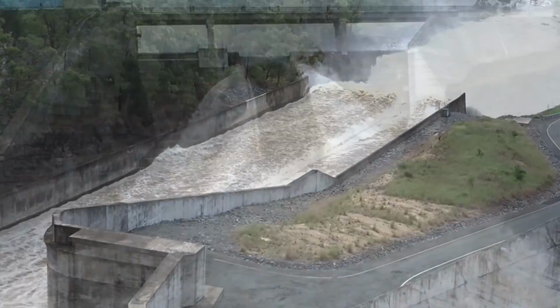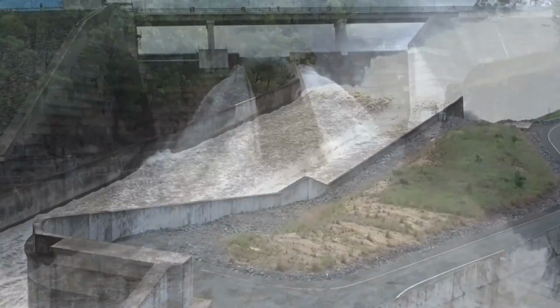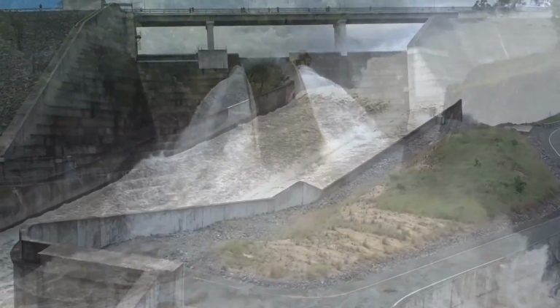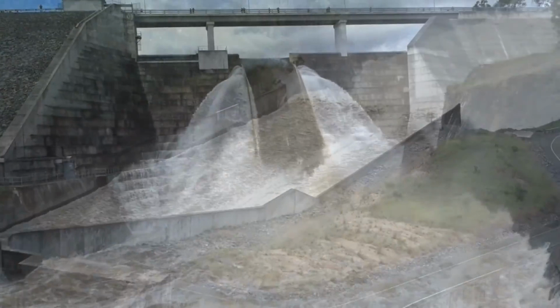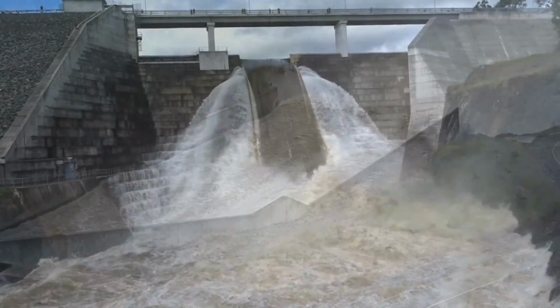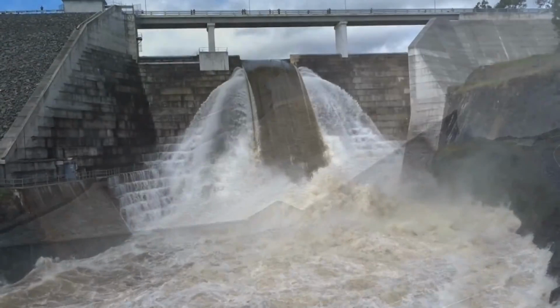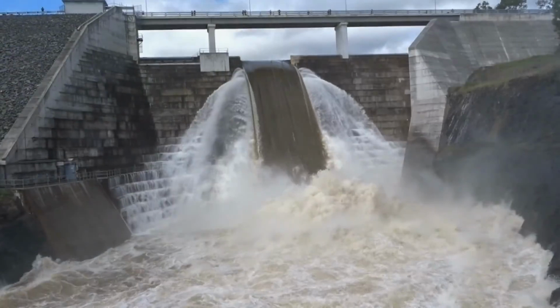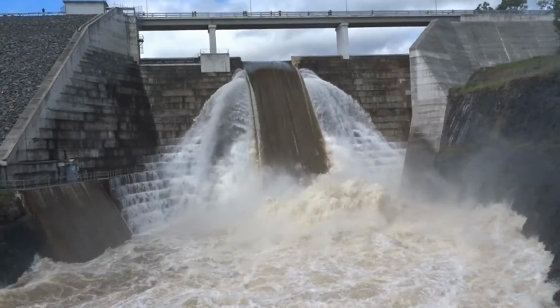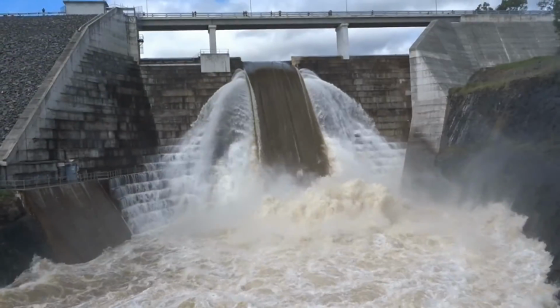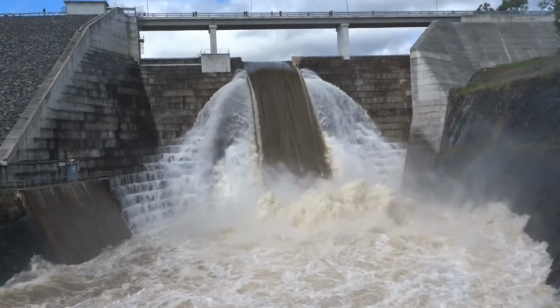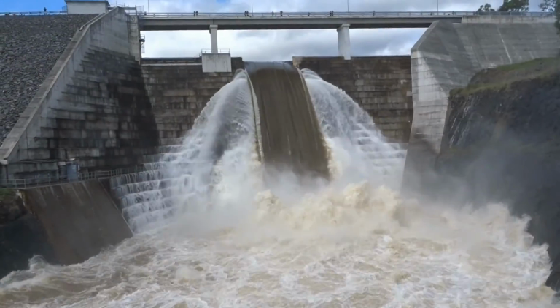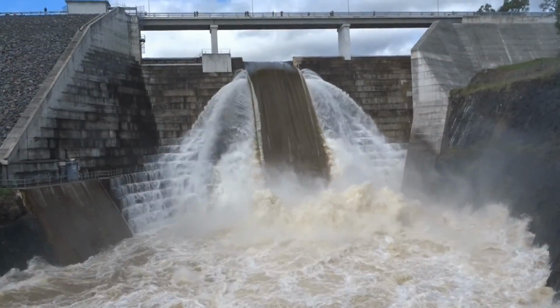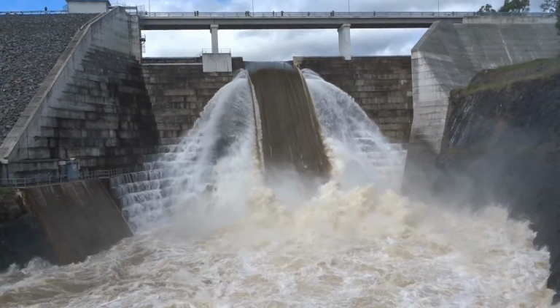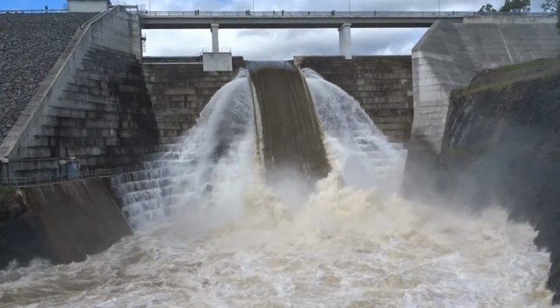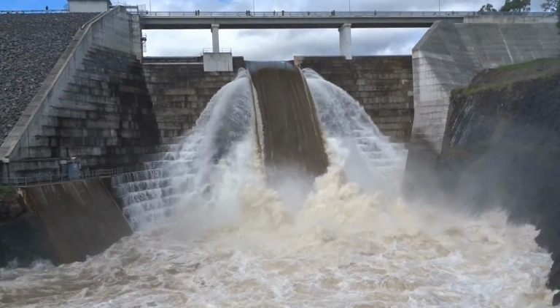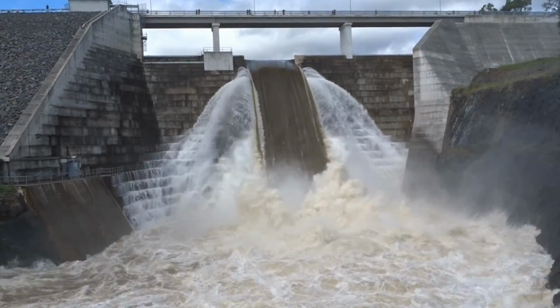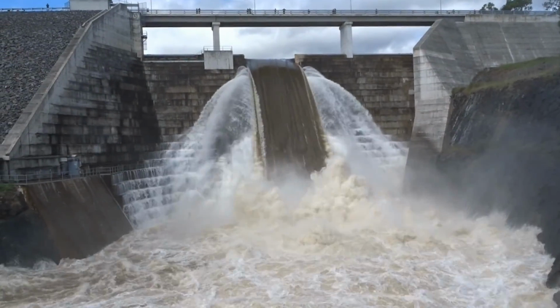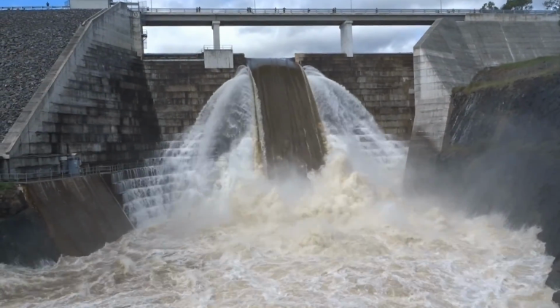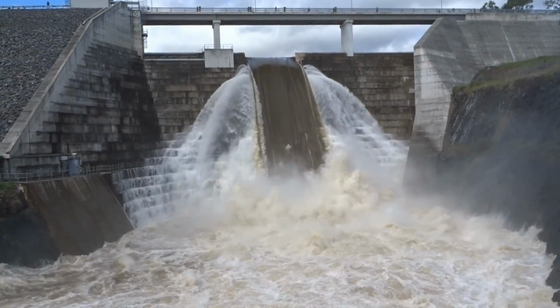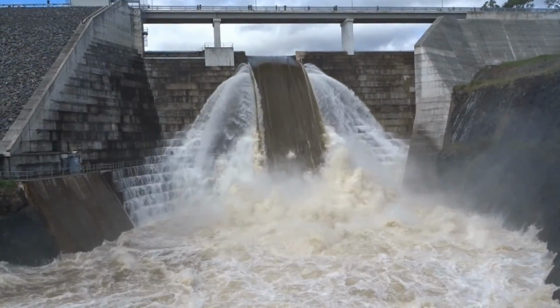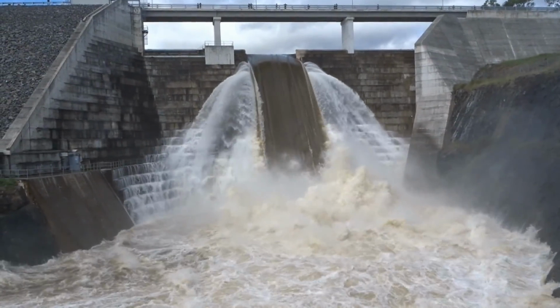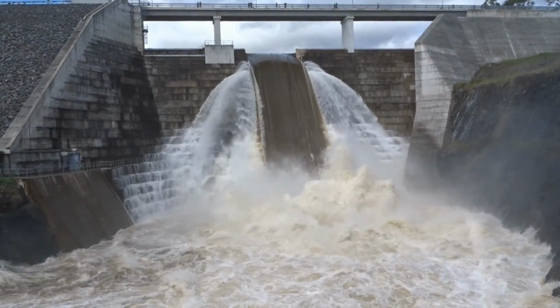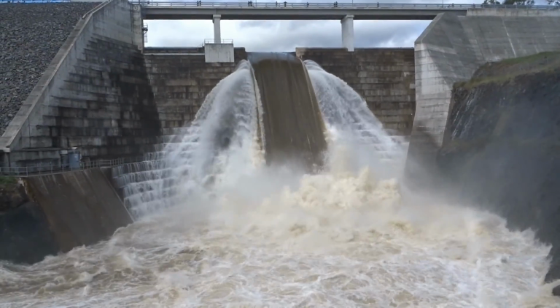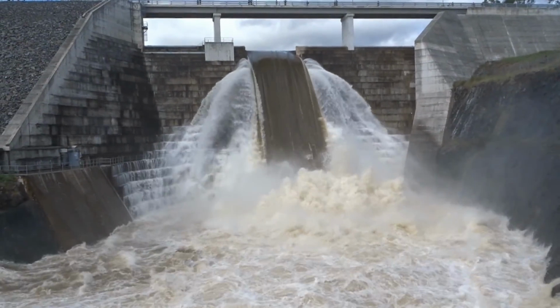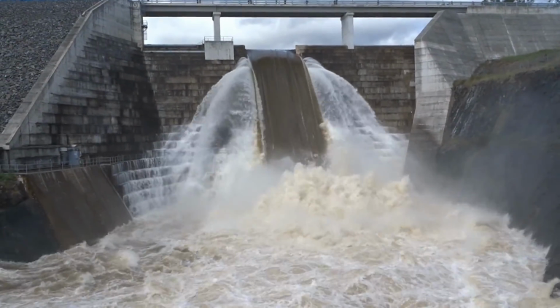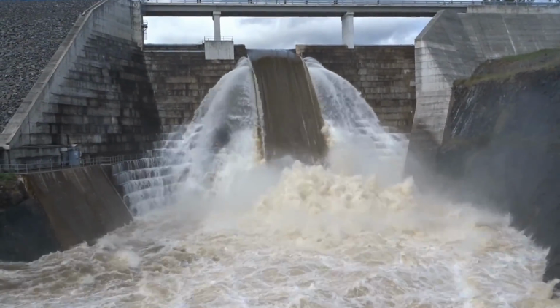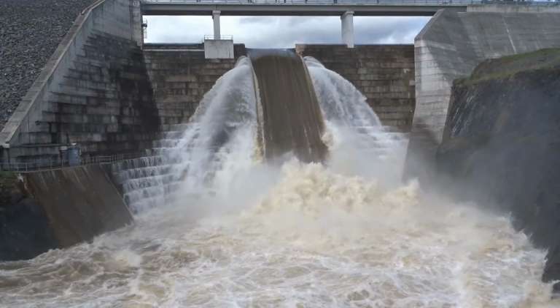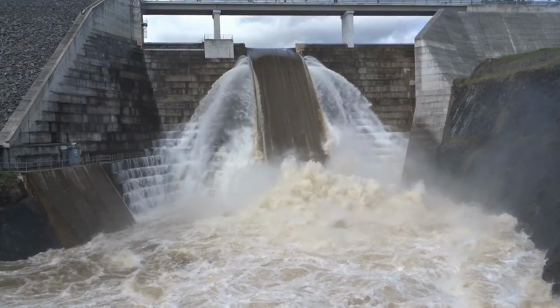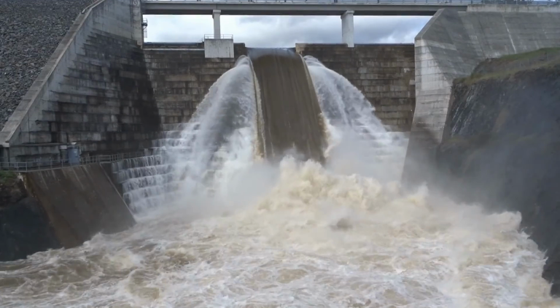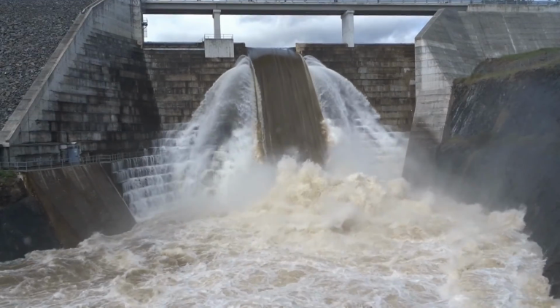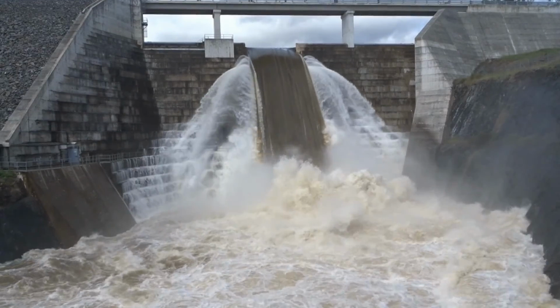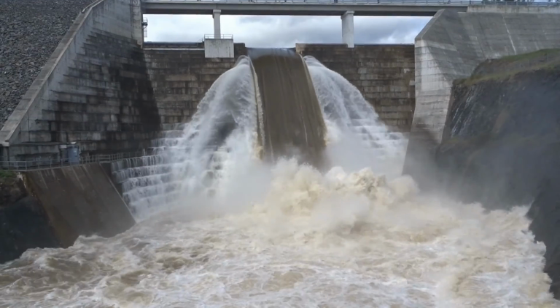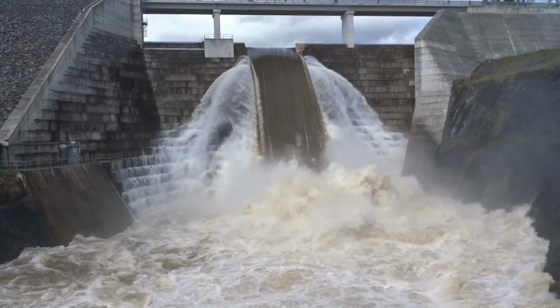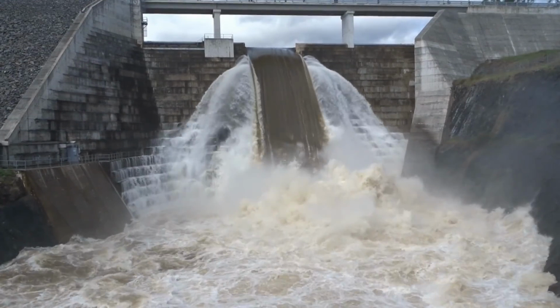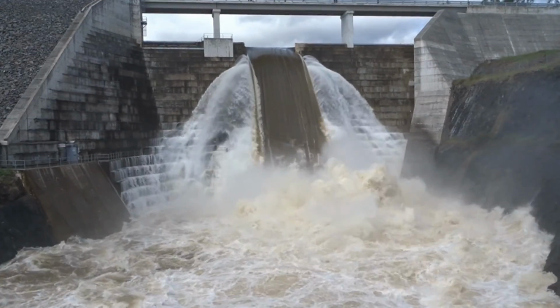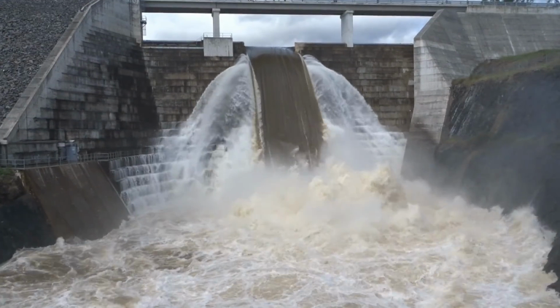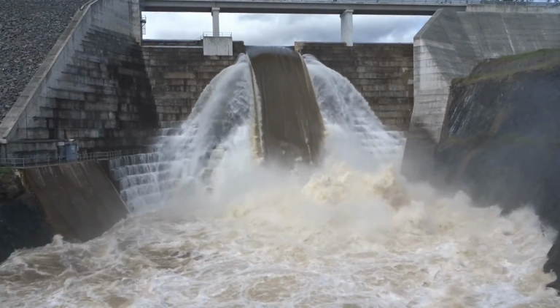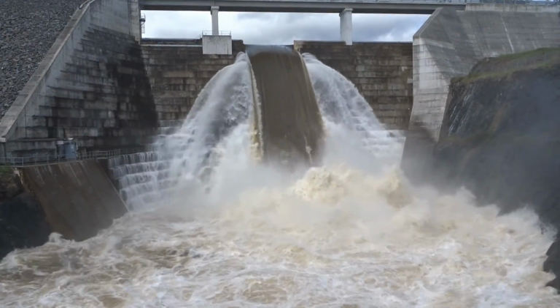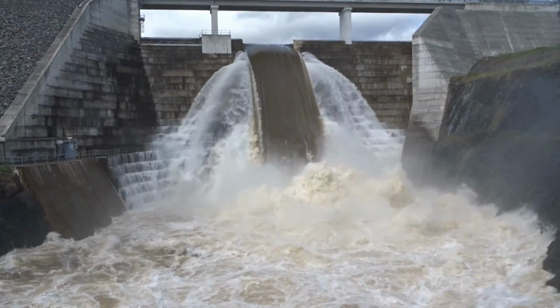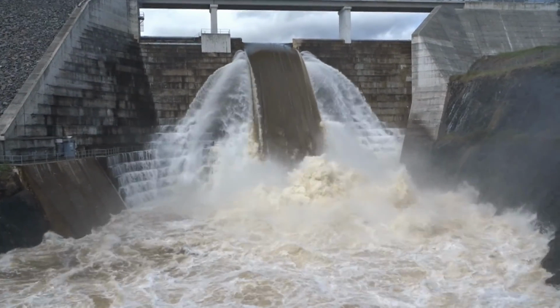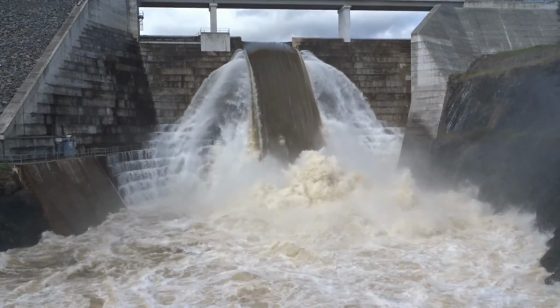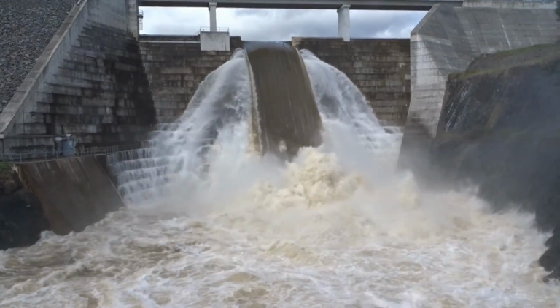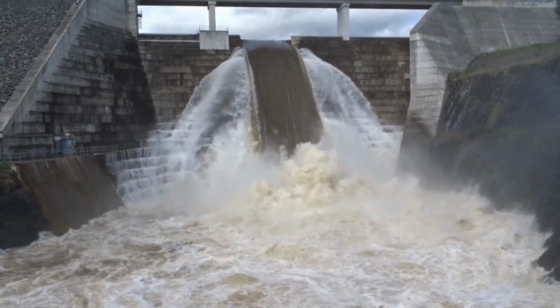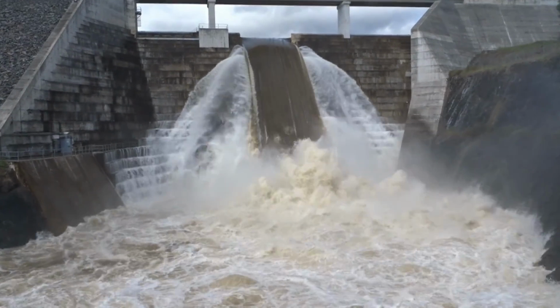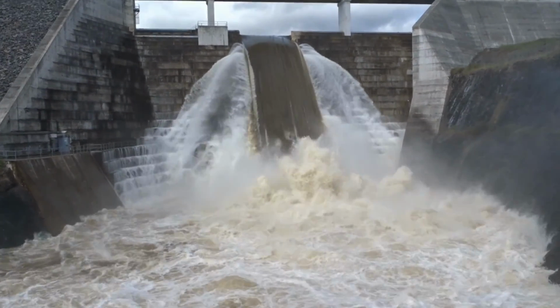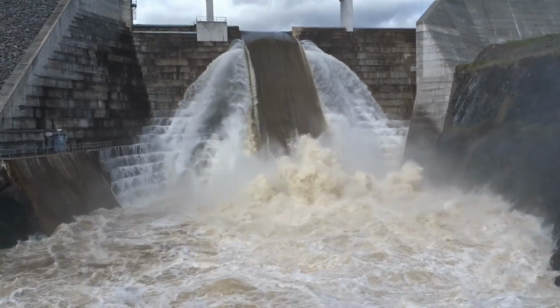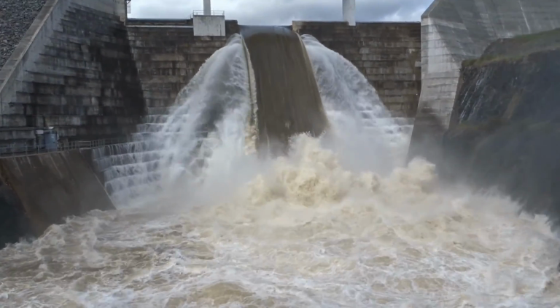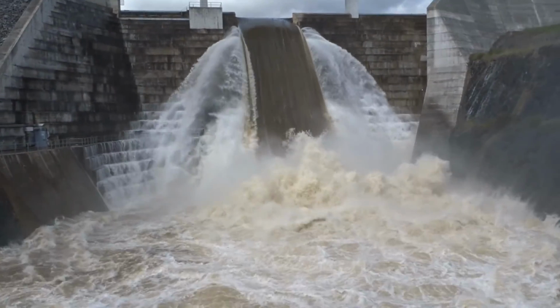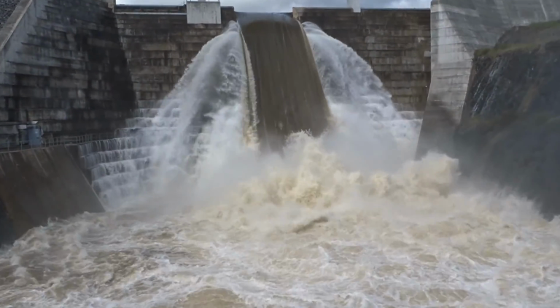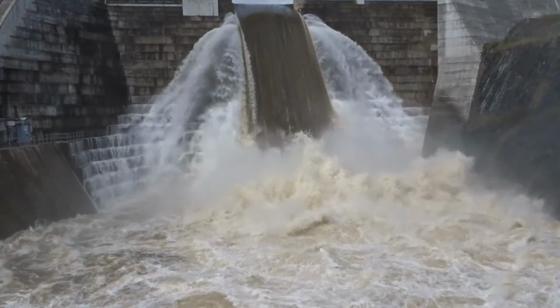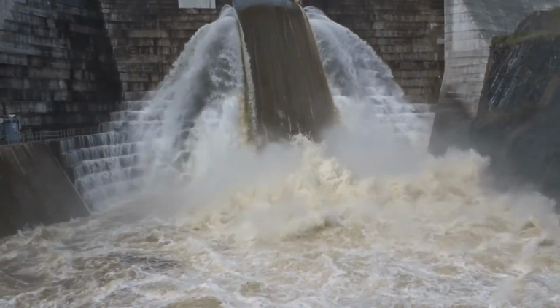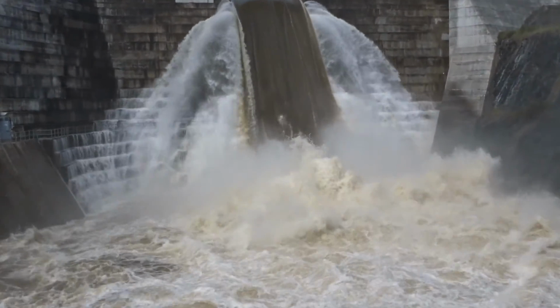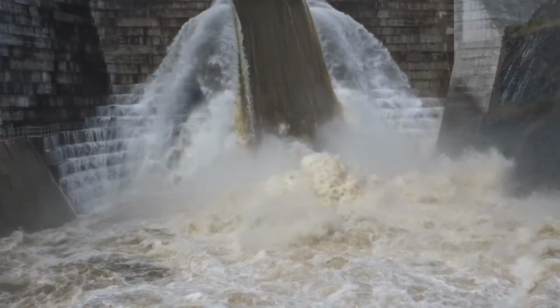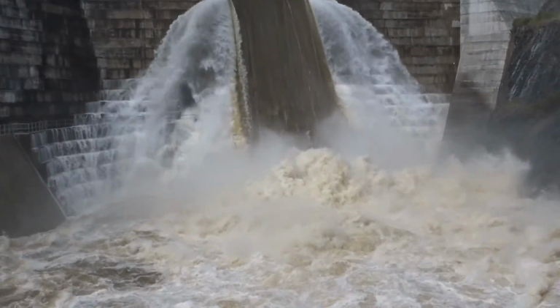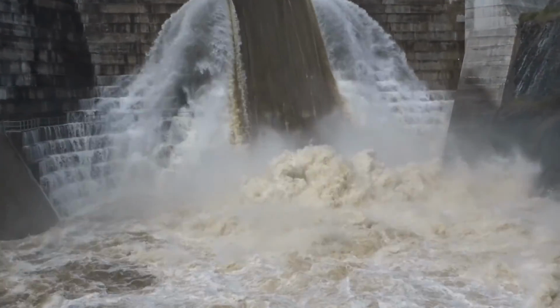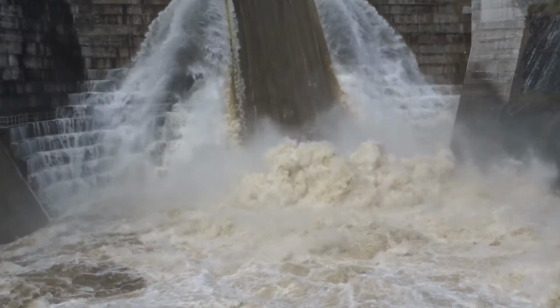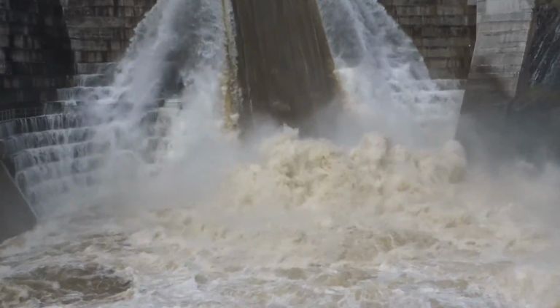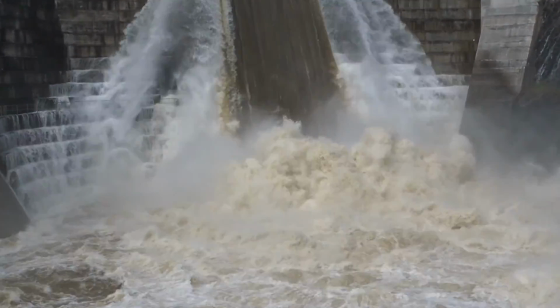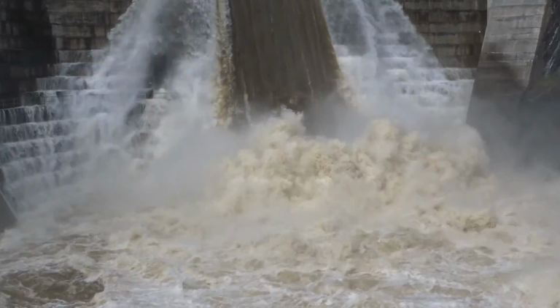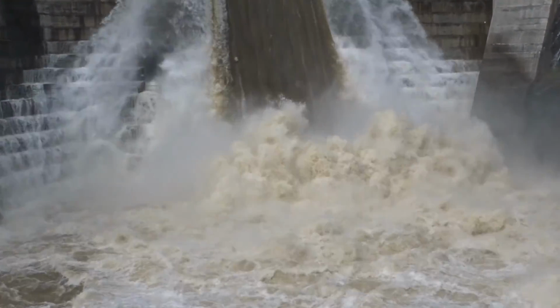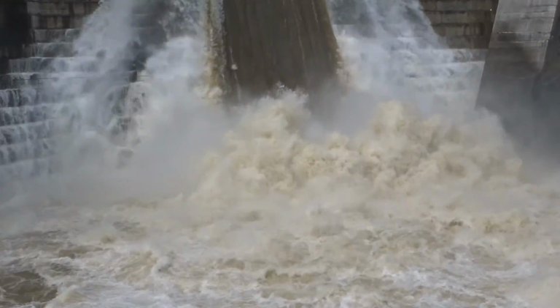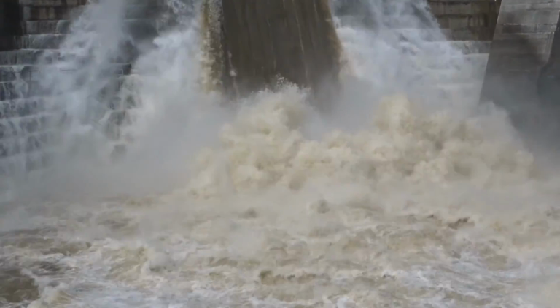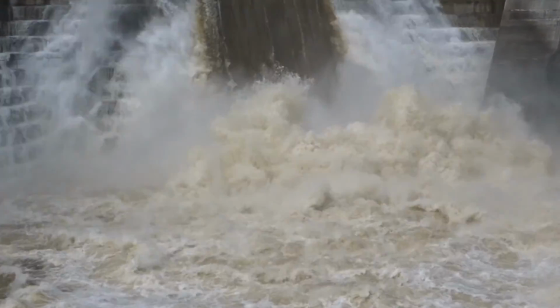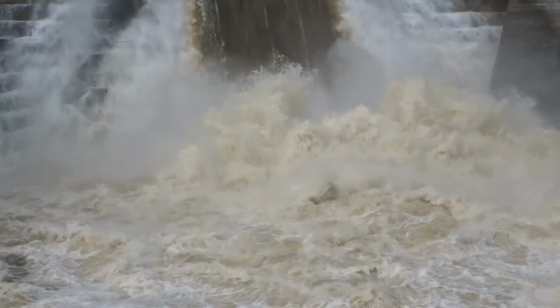And looking at it from the downstream side, you can just see the volume of water that is coming through the overflow.